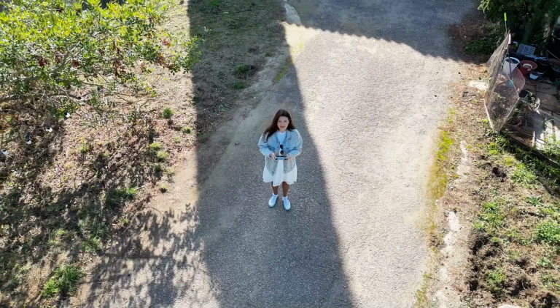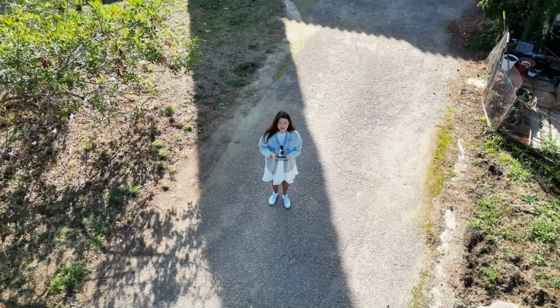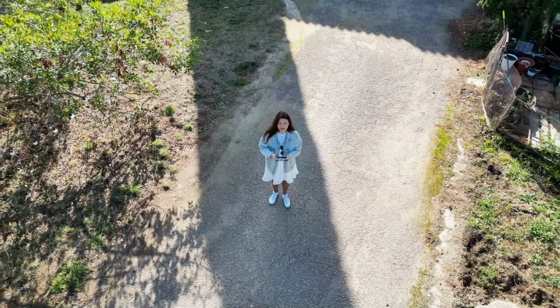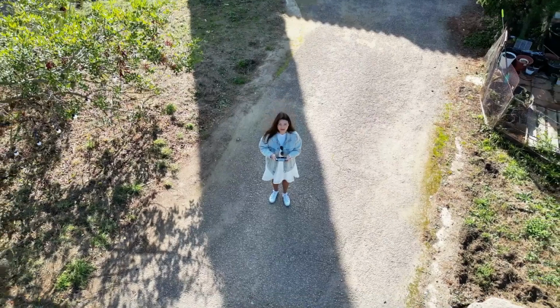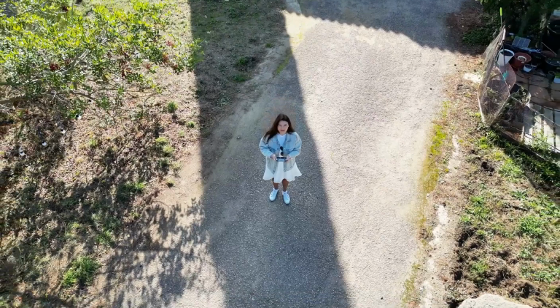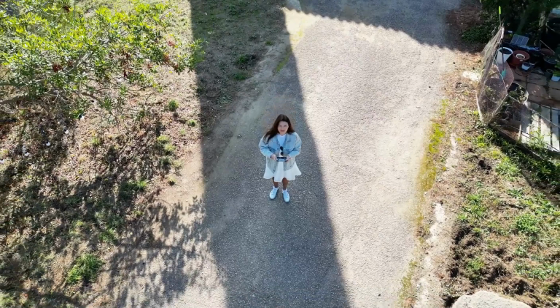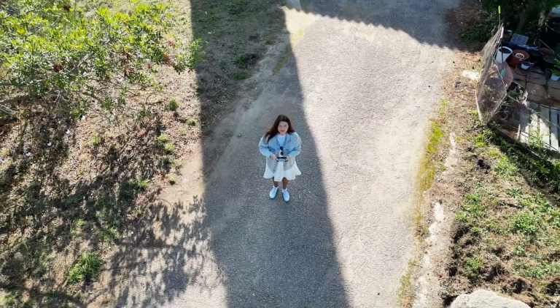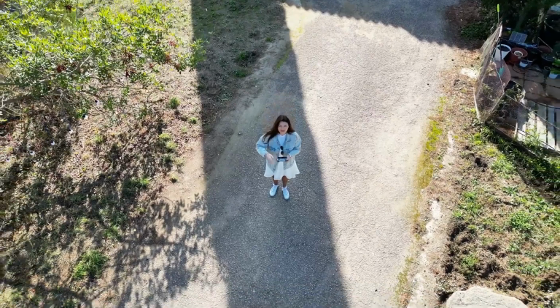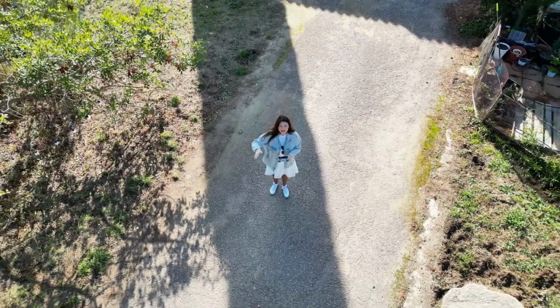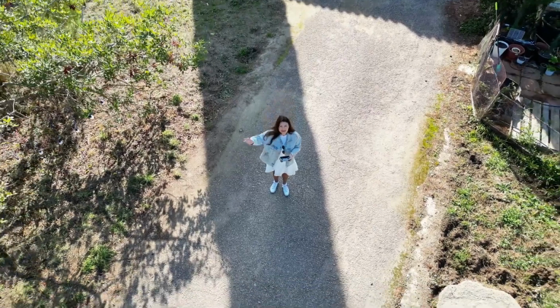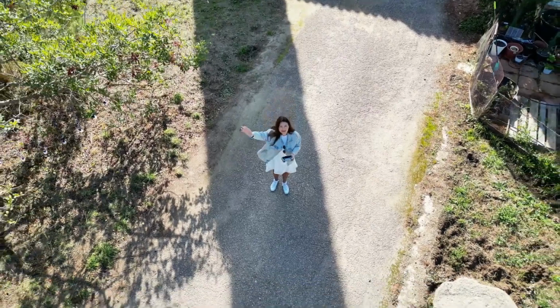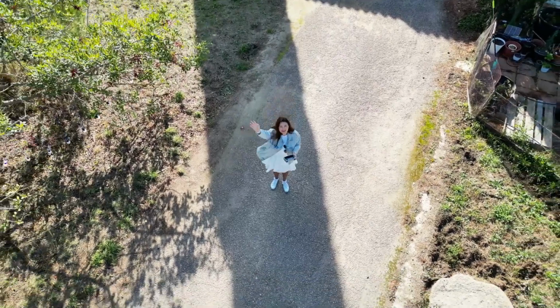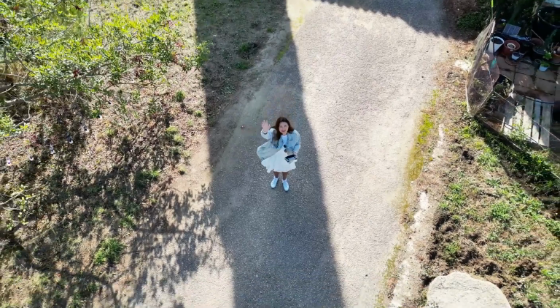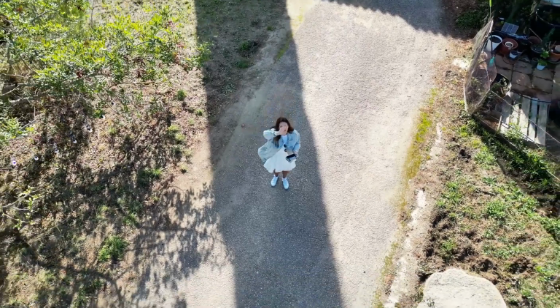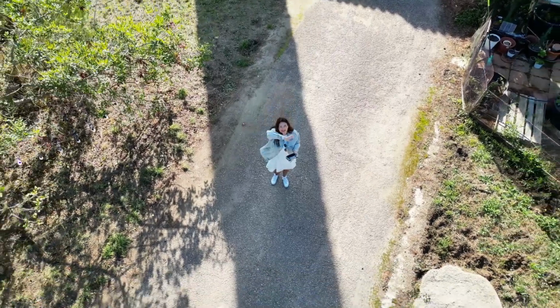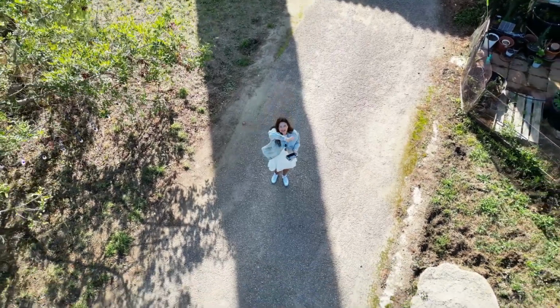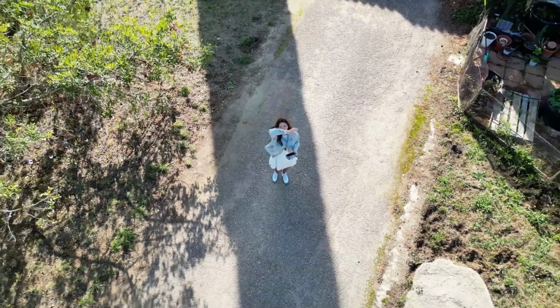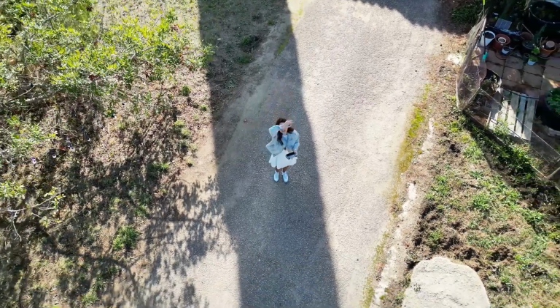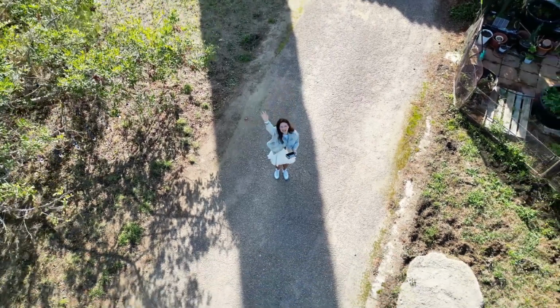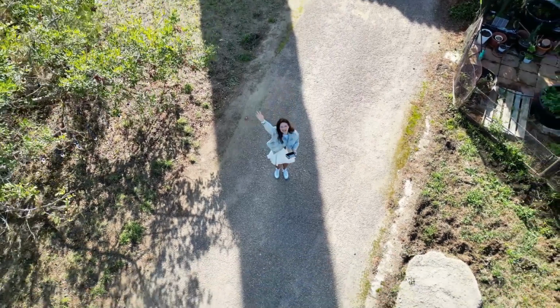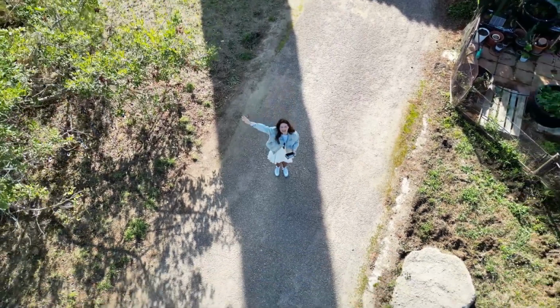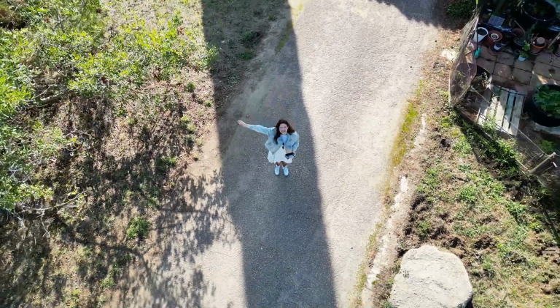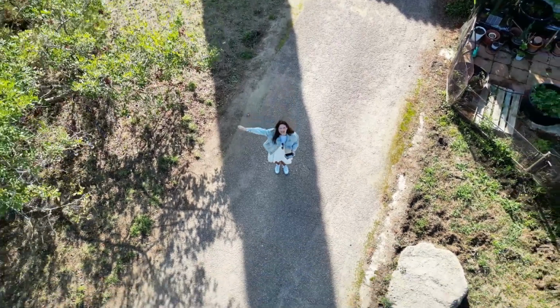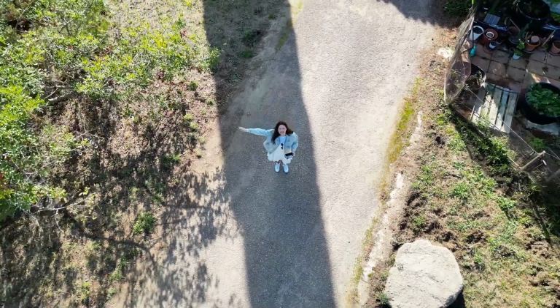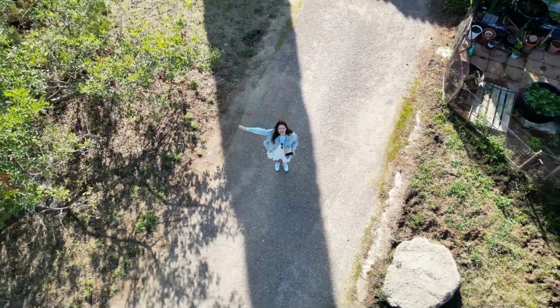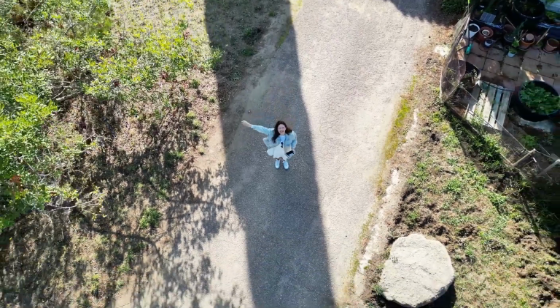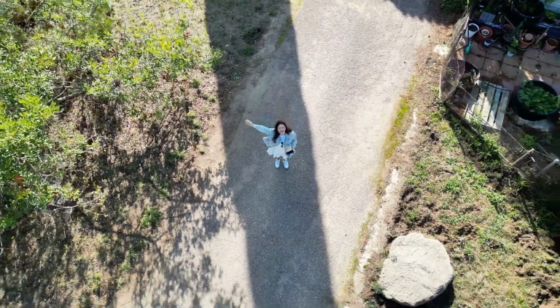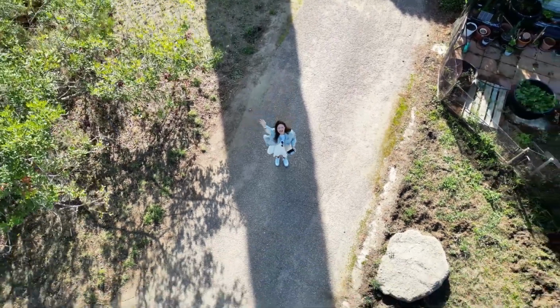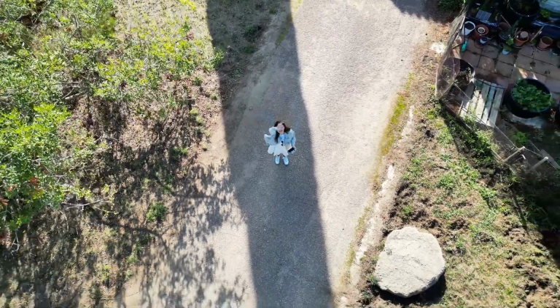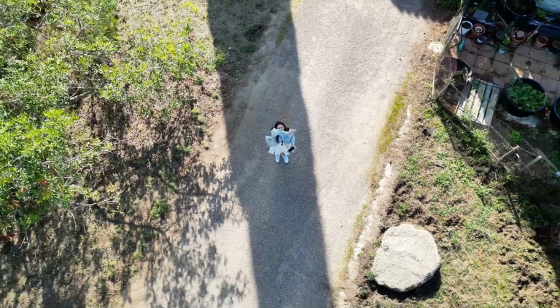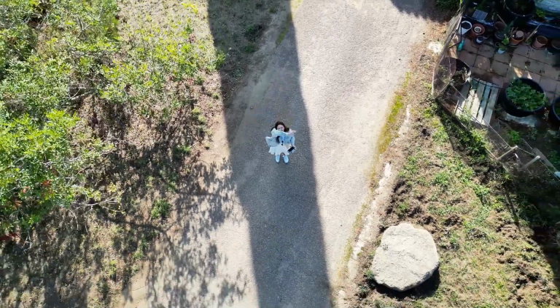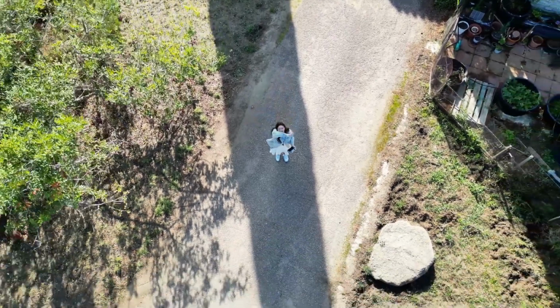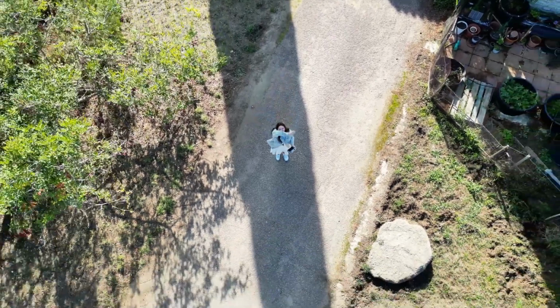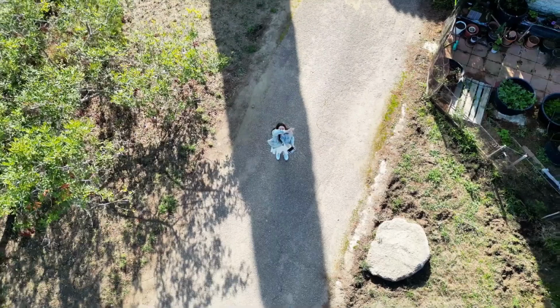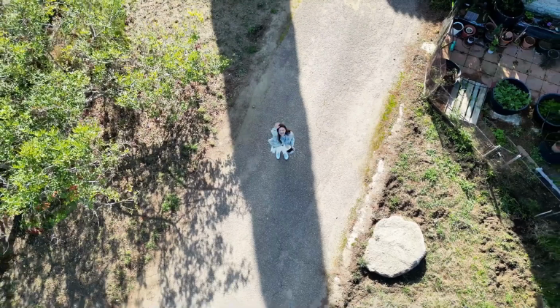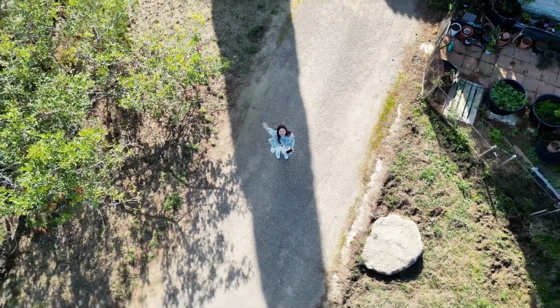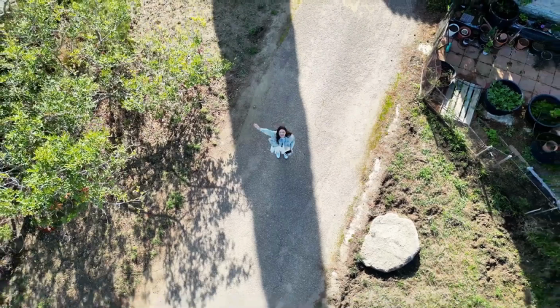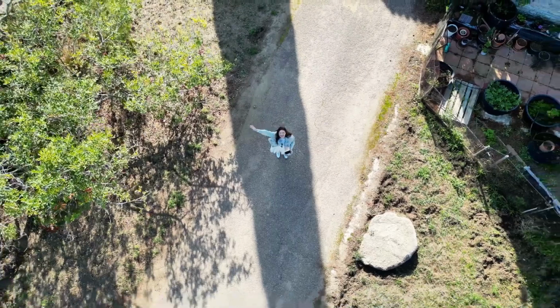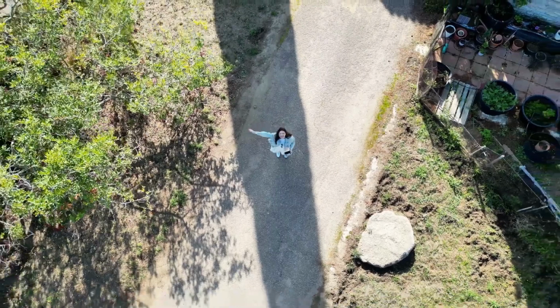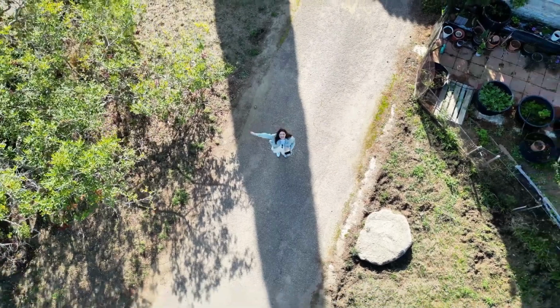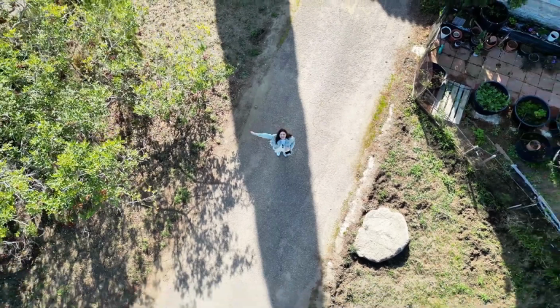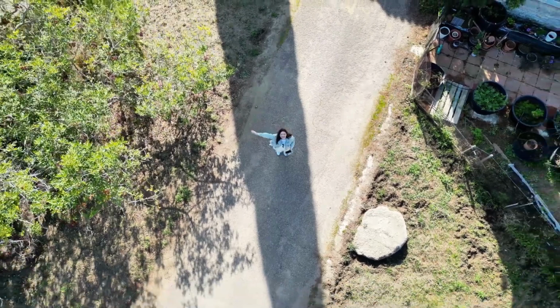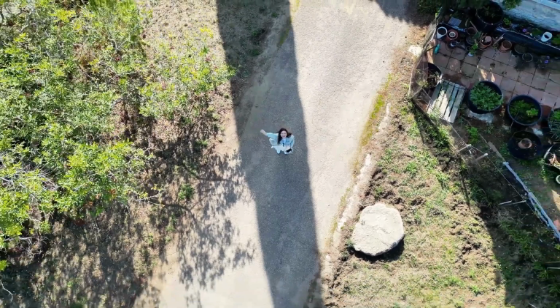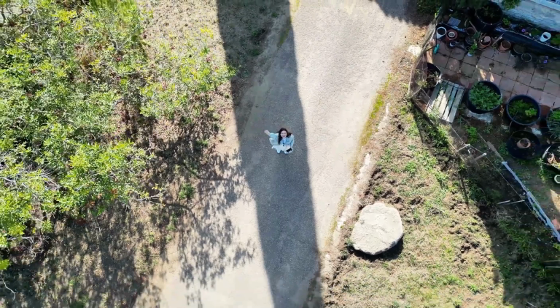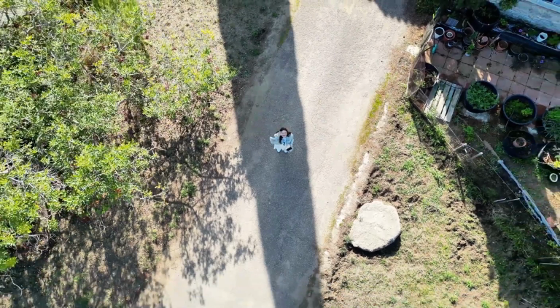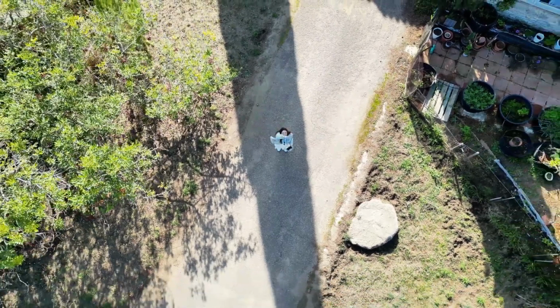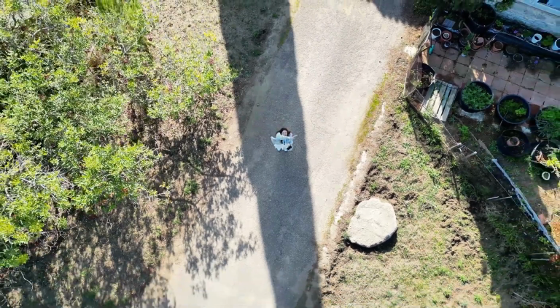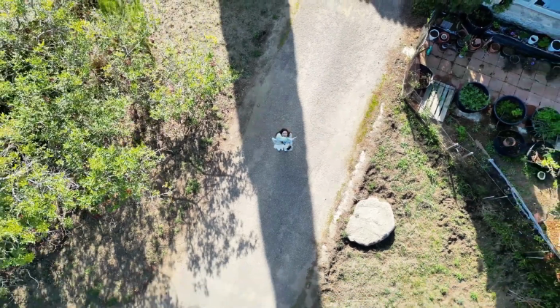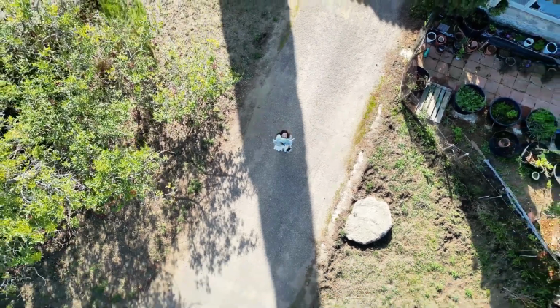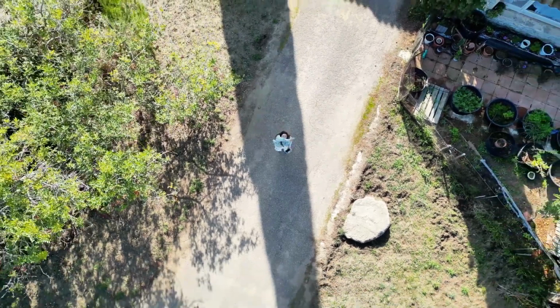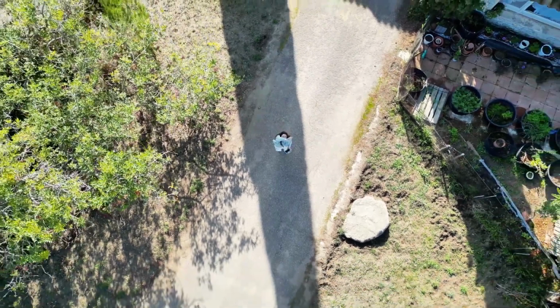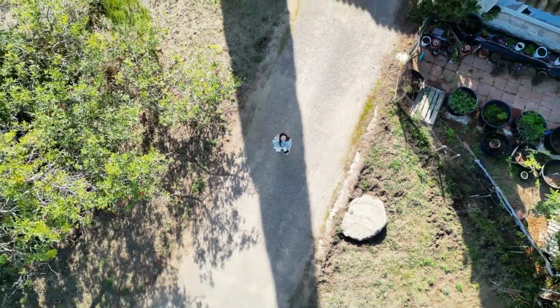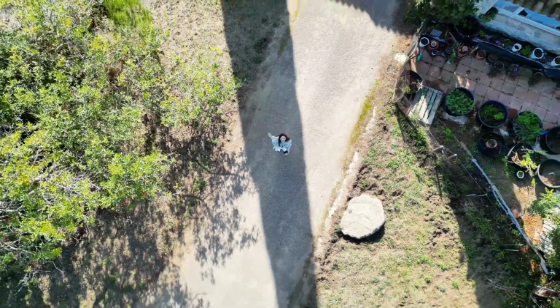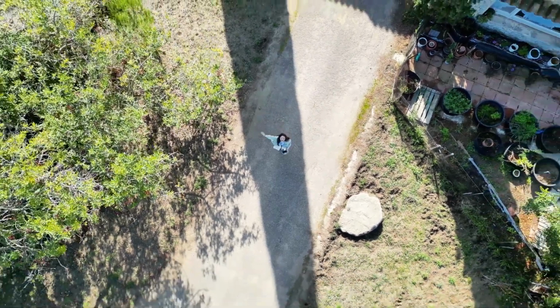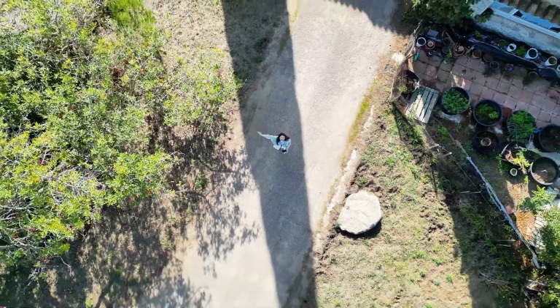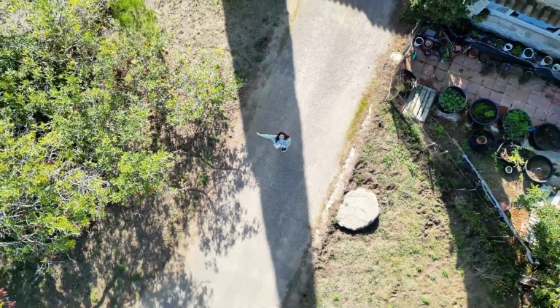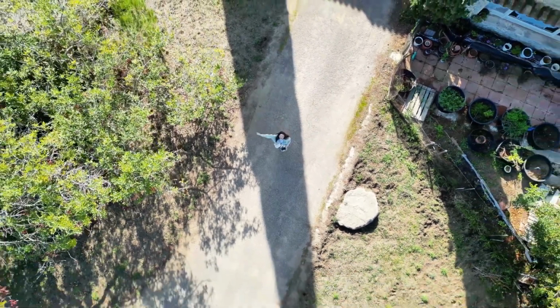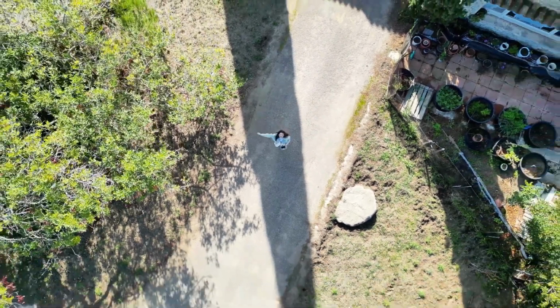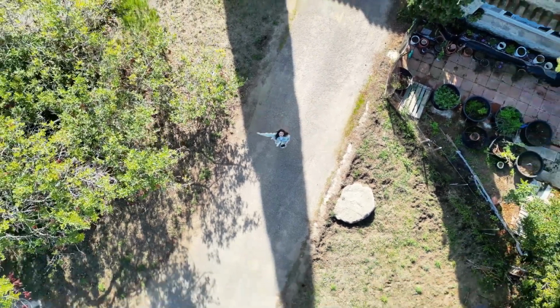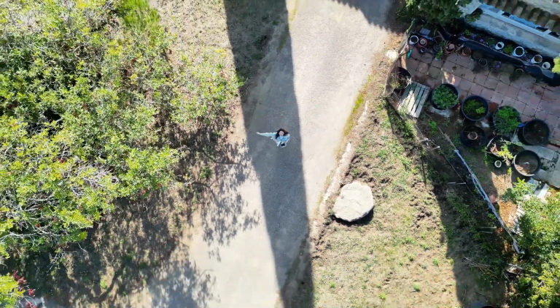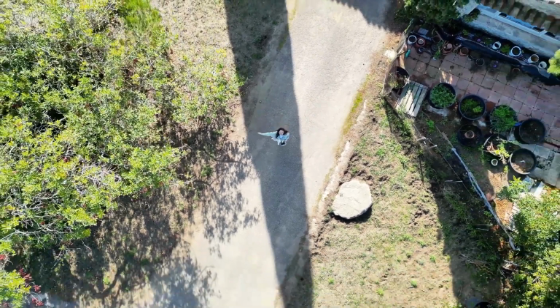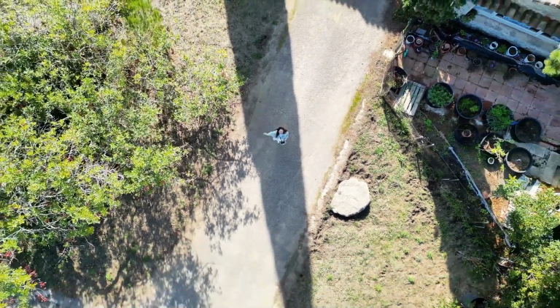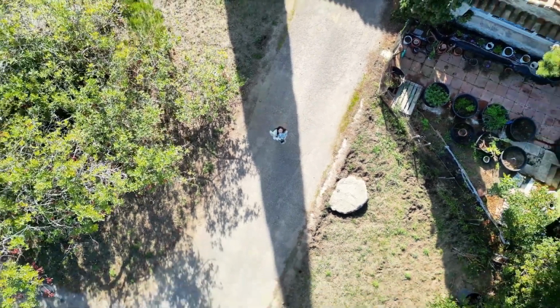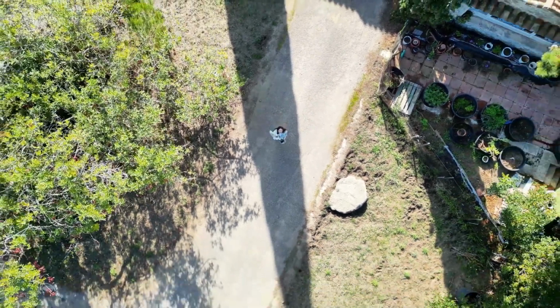Thanks for joining me today. I hope you're inspired to try hydroponics and see the amazing results for yourself. Until next time, happy gardening.